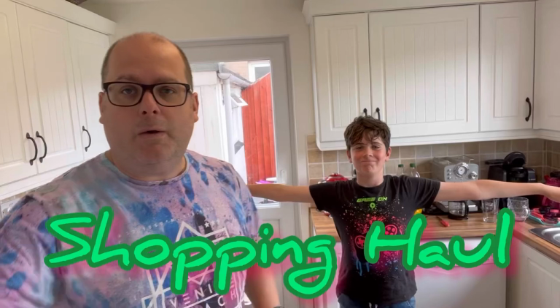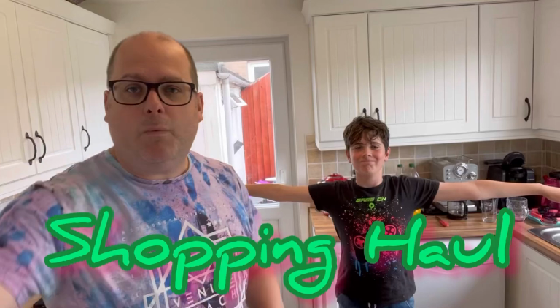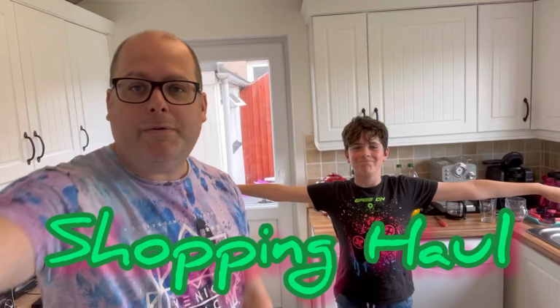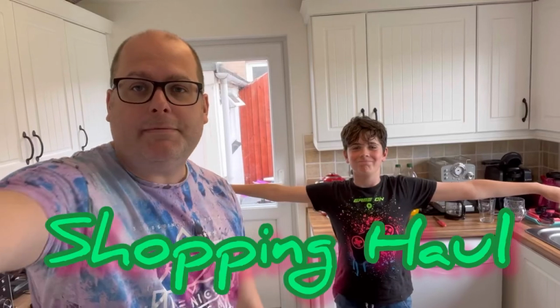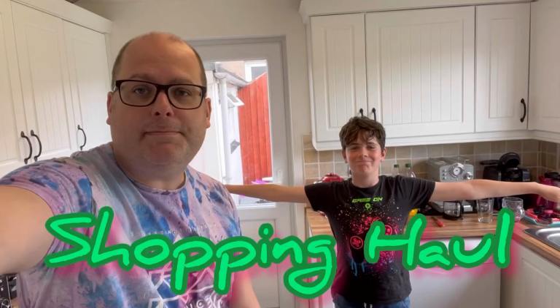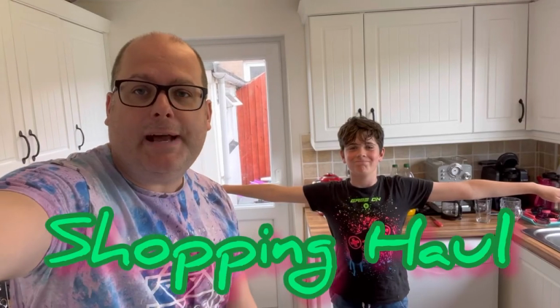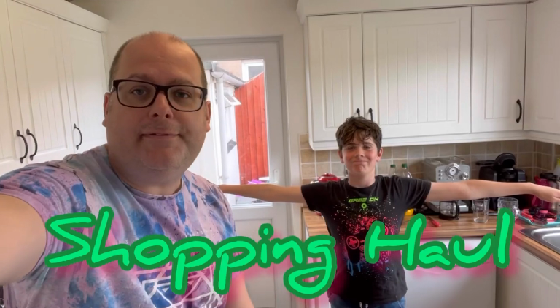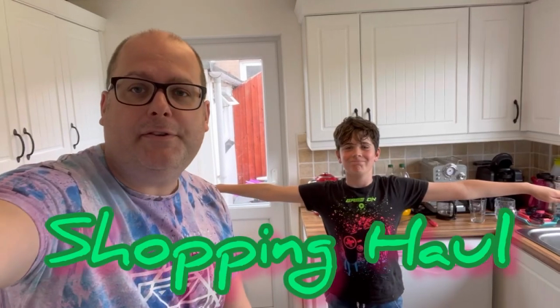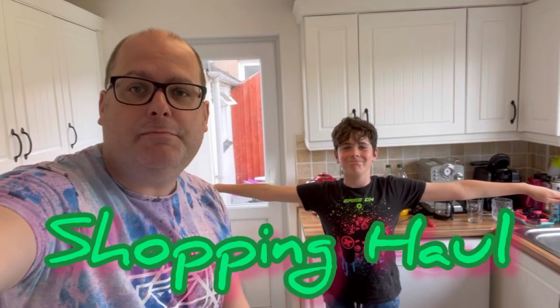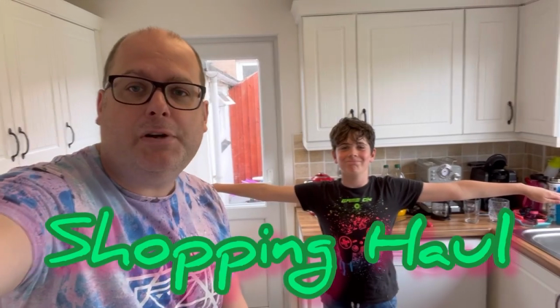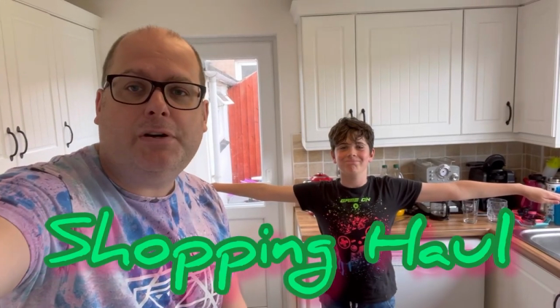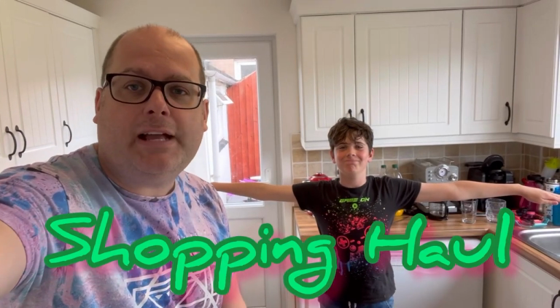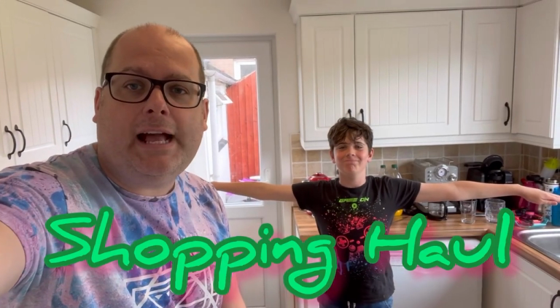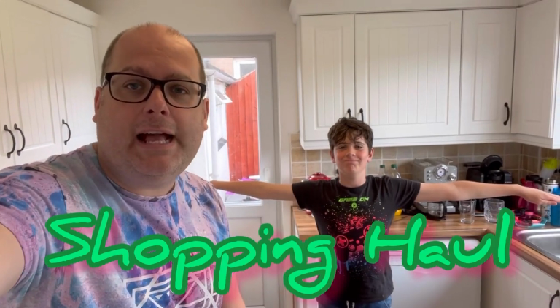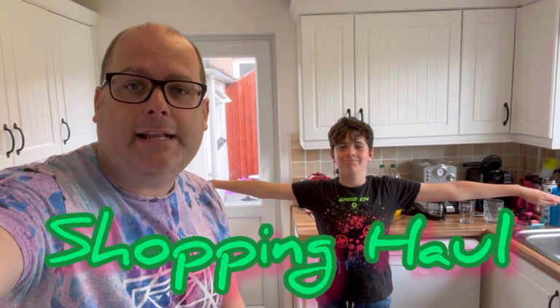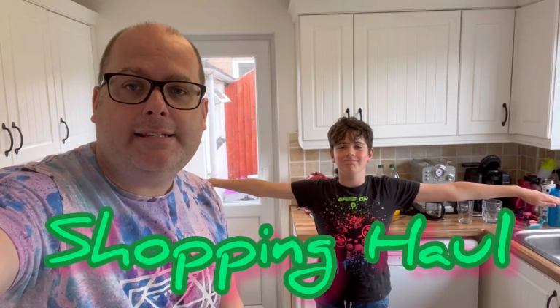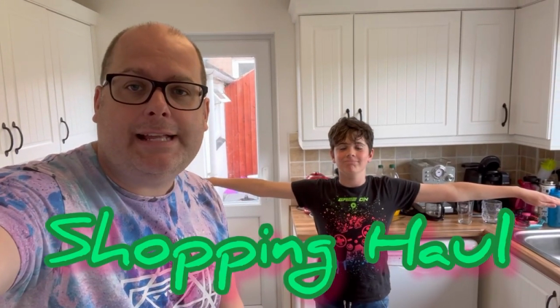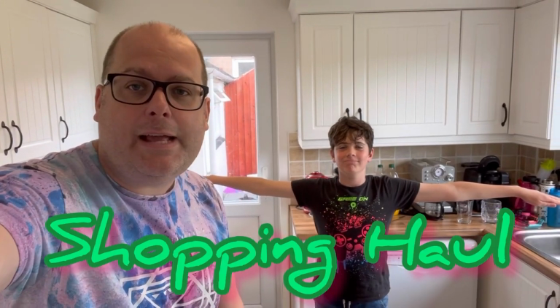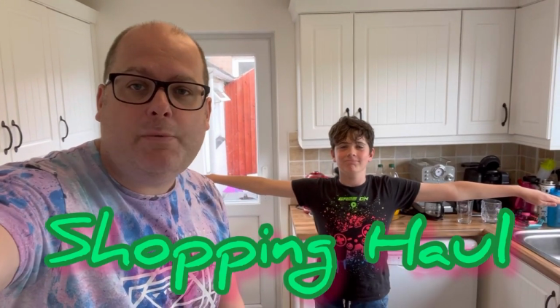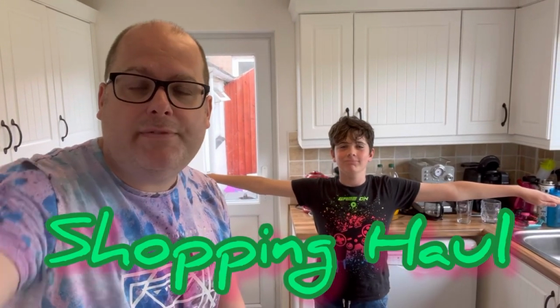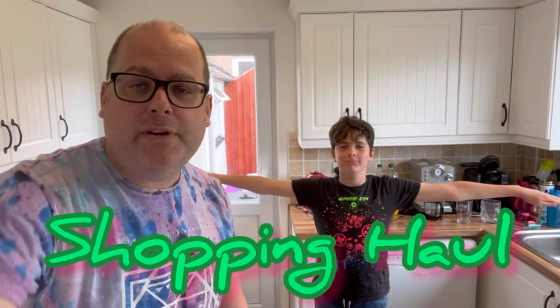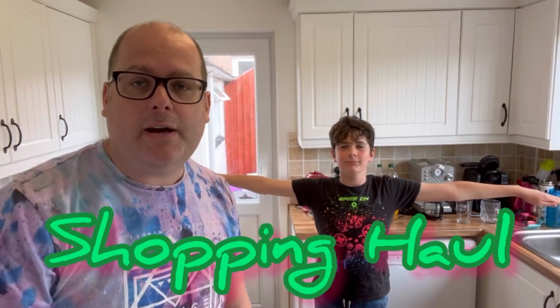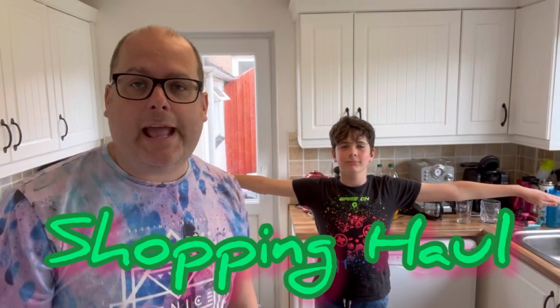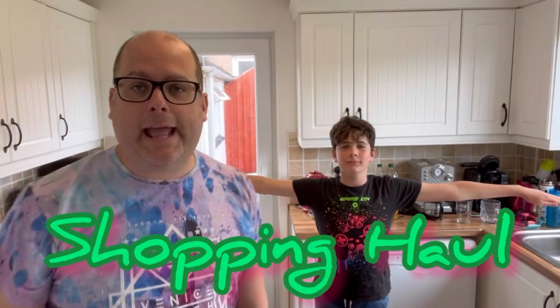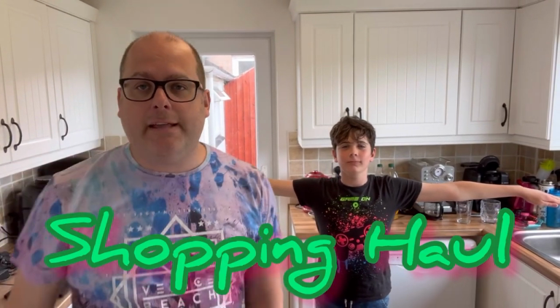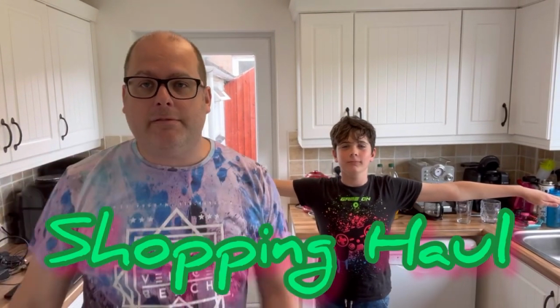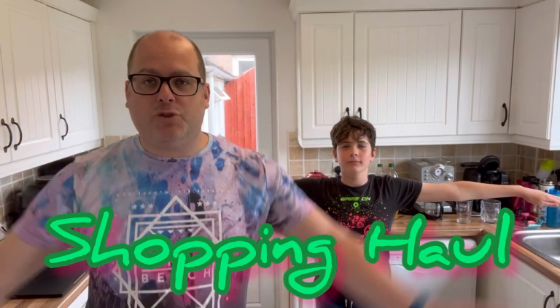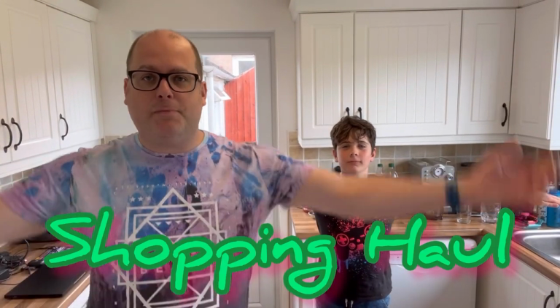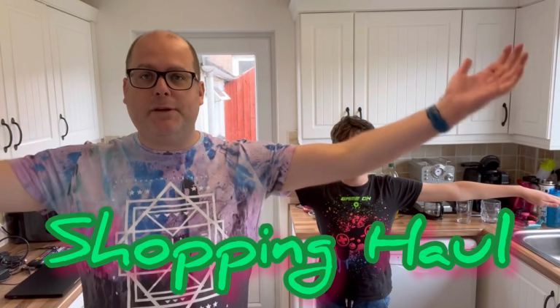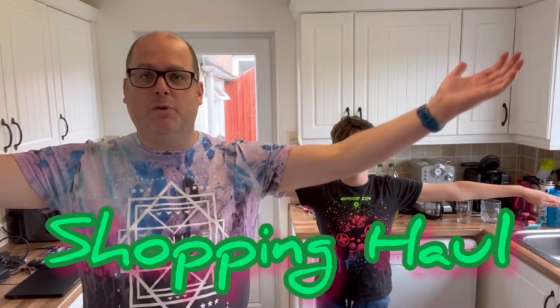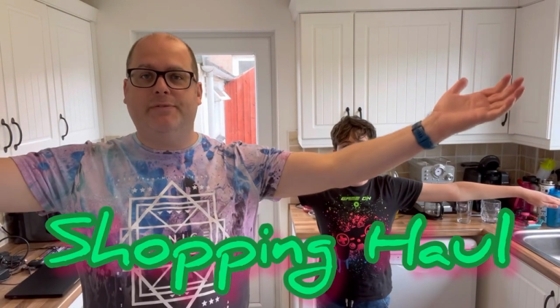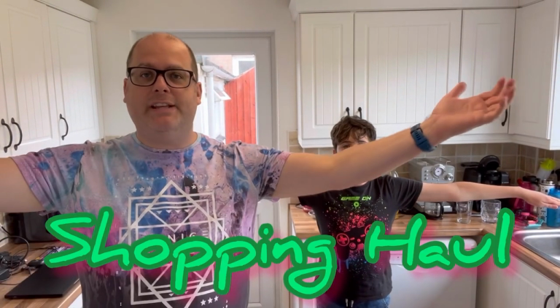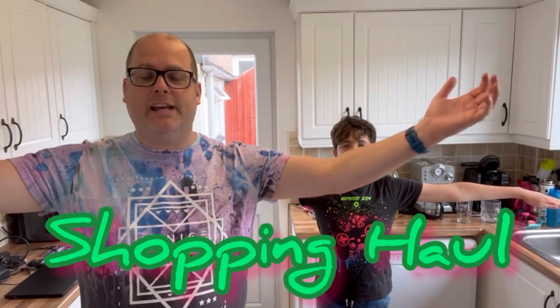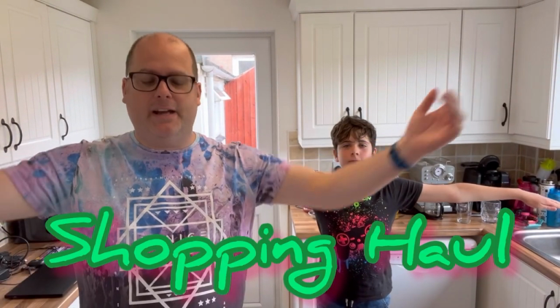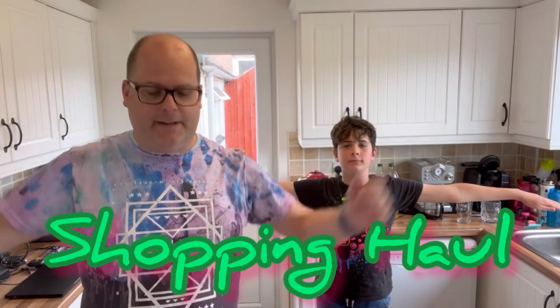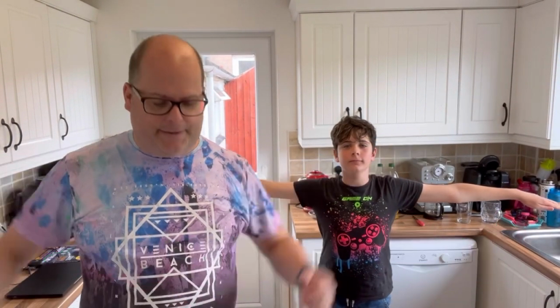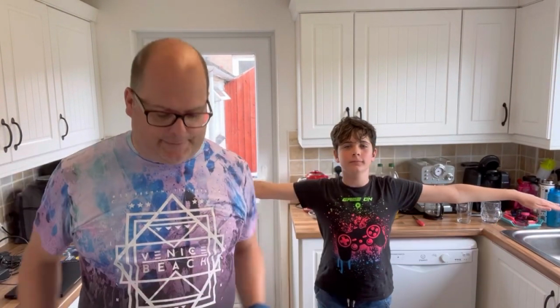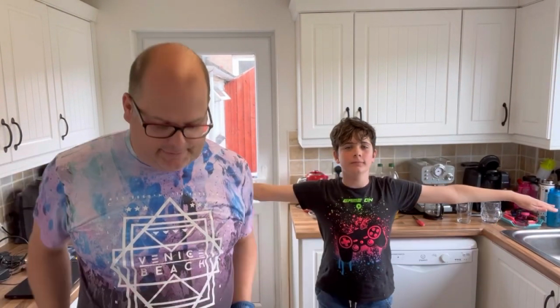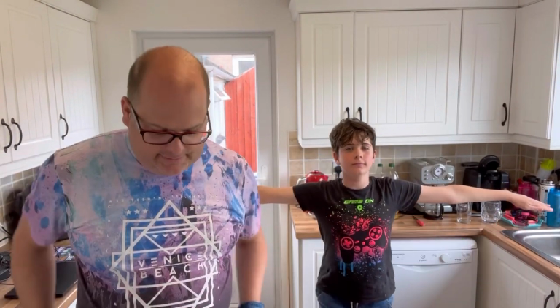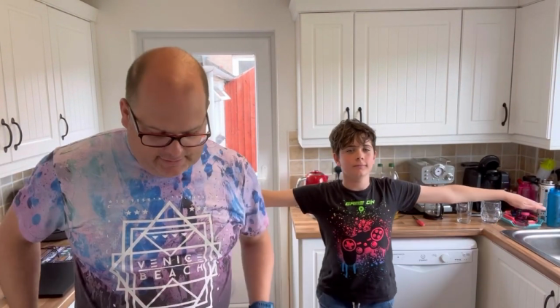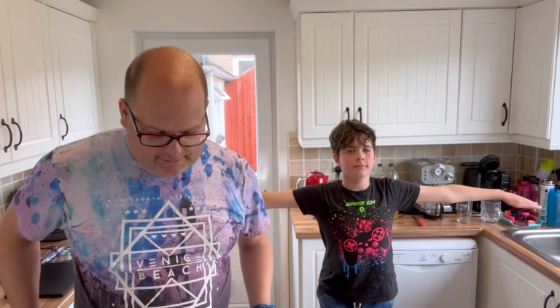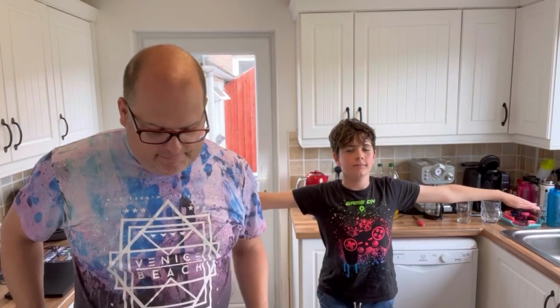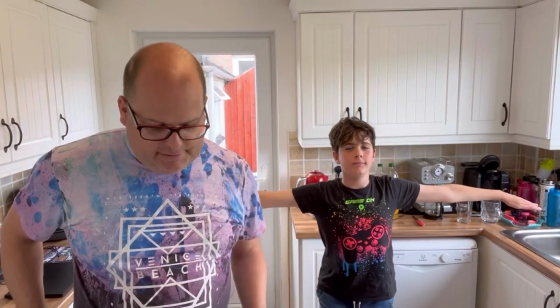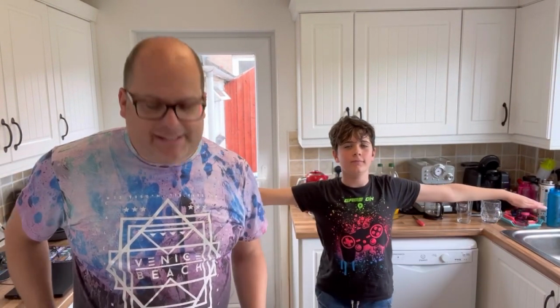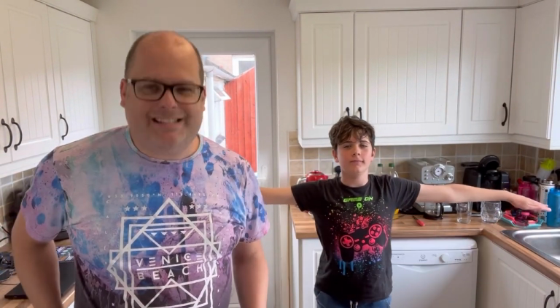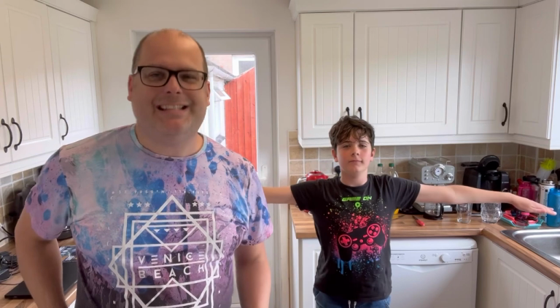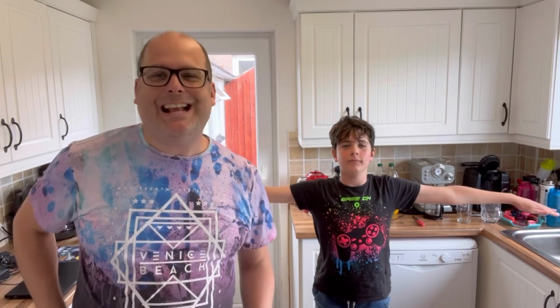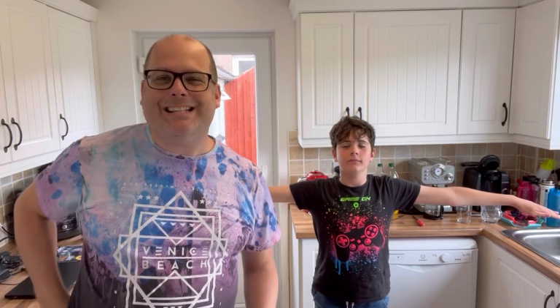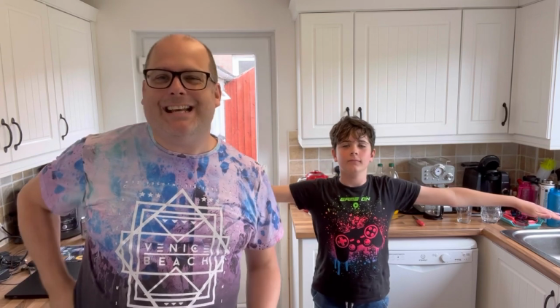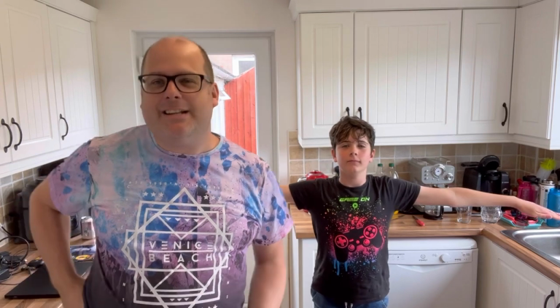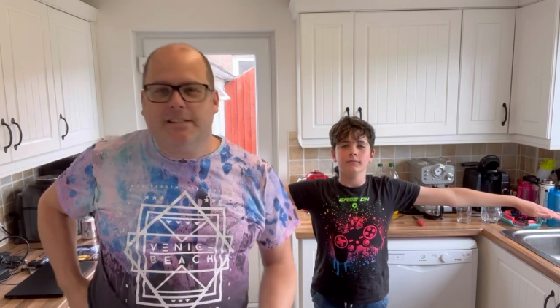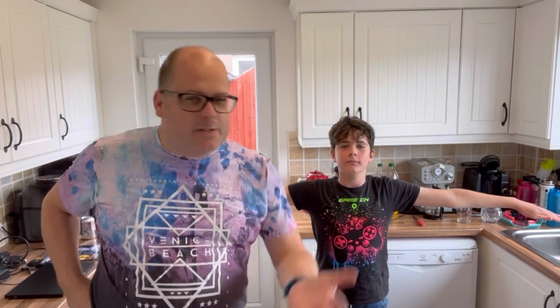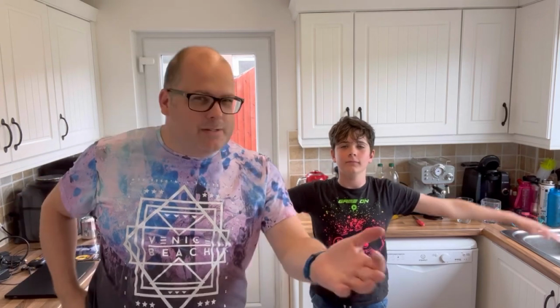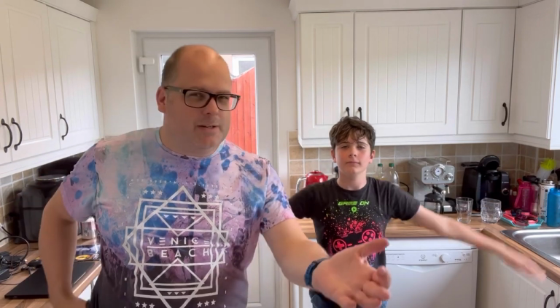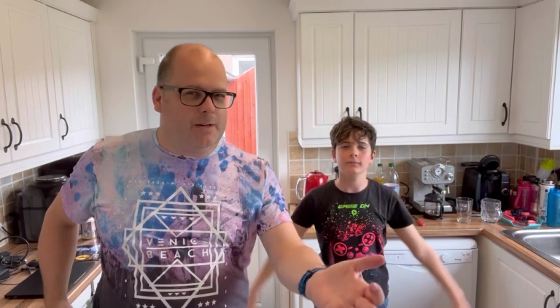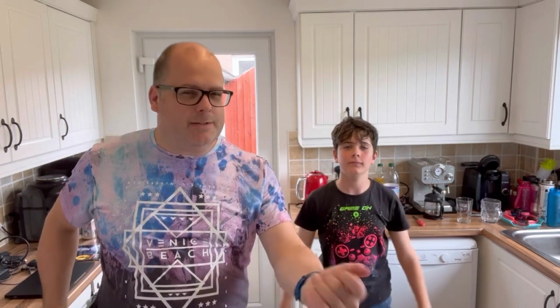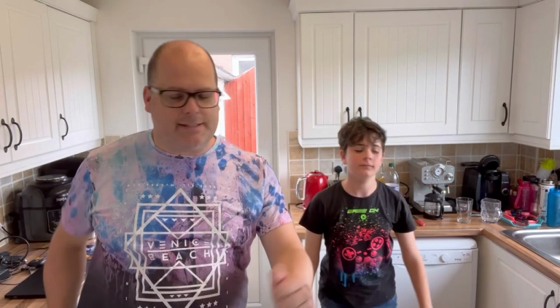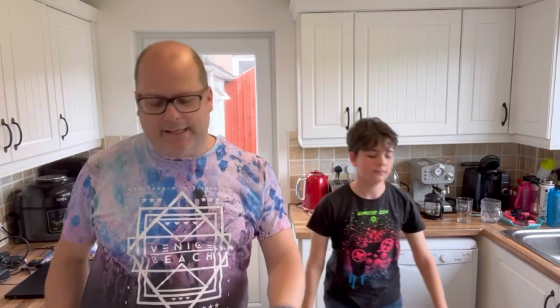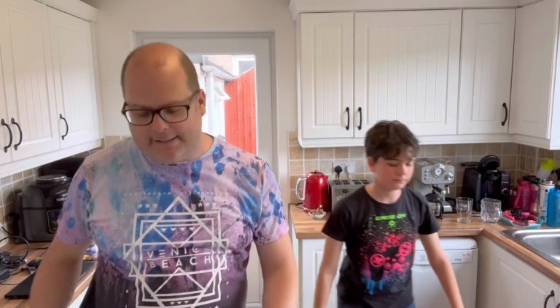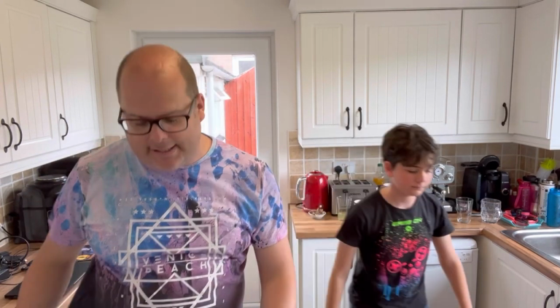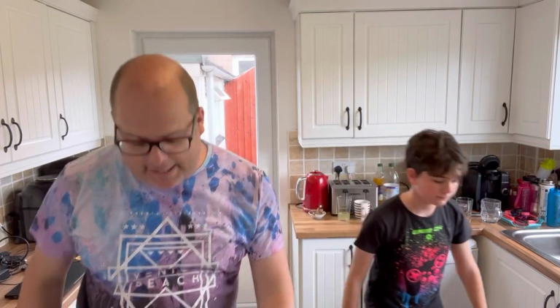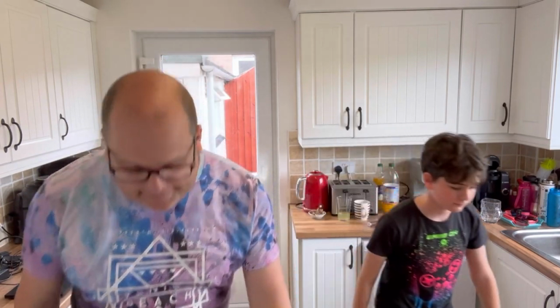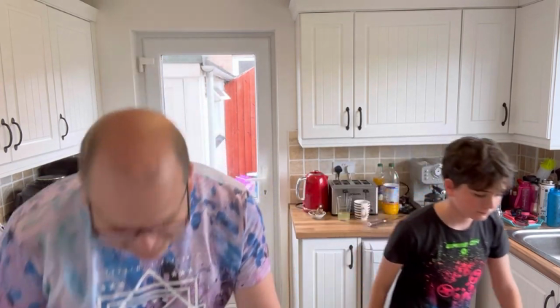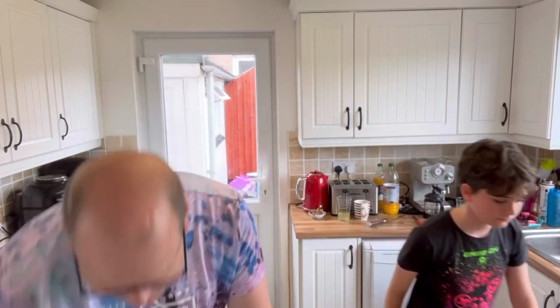Welcome to Bad Food Blog! Today we've got a shopping haul video because it's Saturday, and I do those a lot on Saturdays. It's fun.